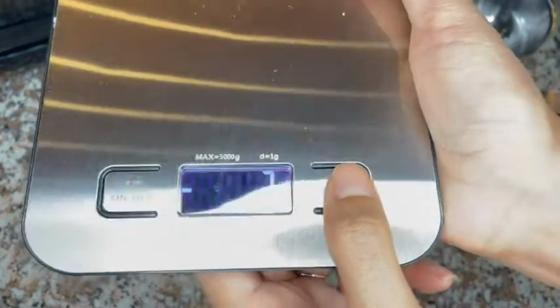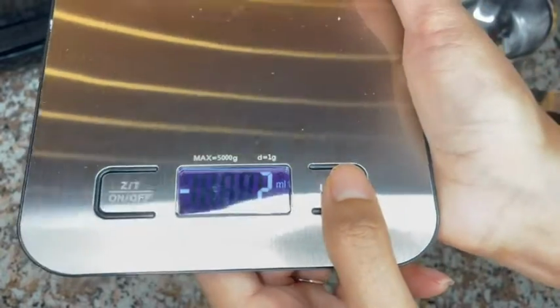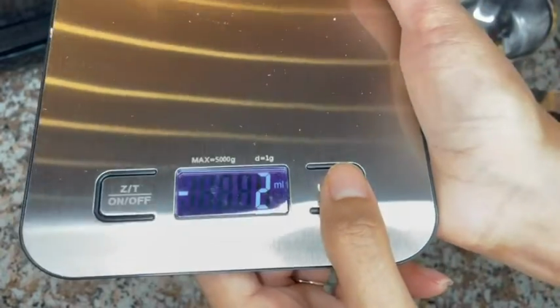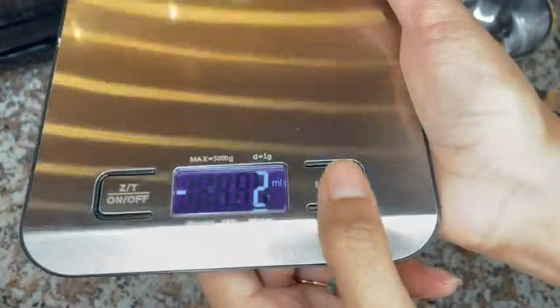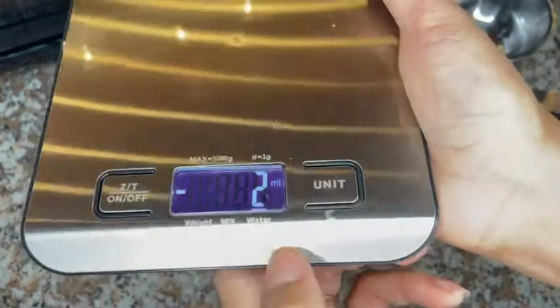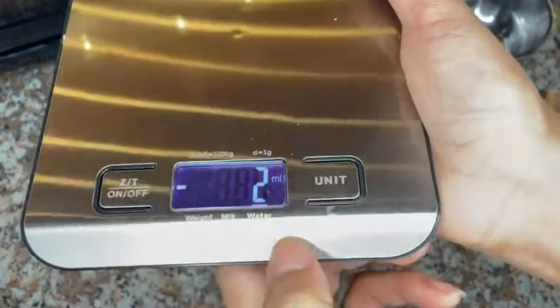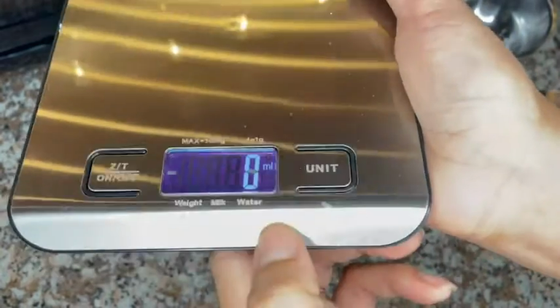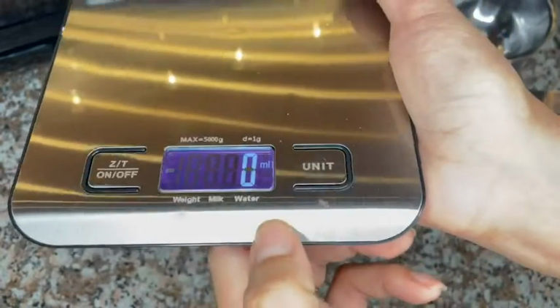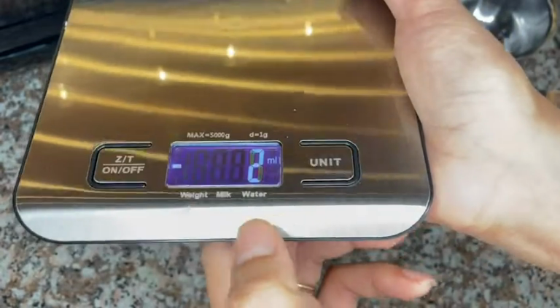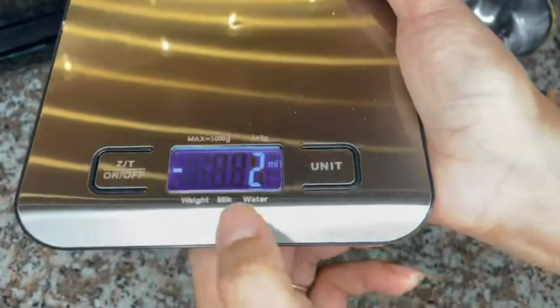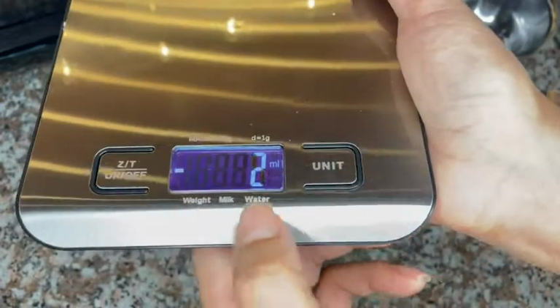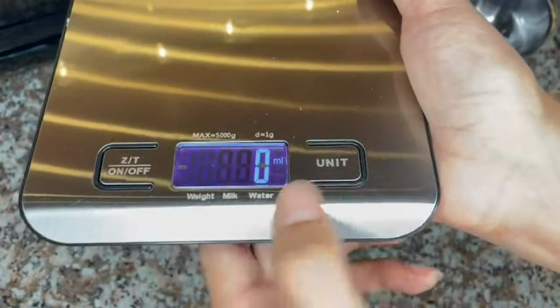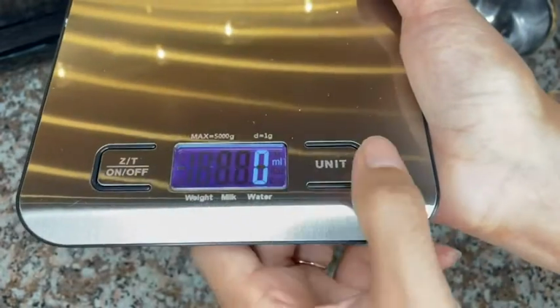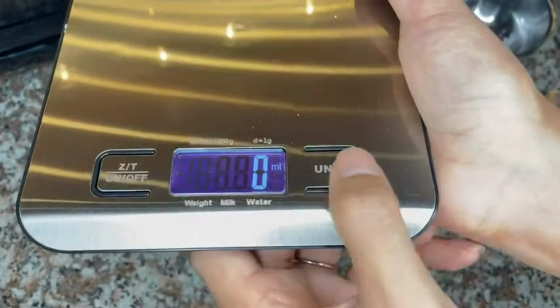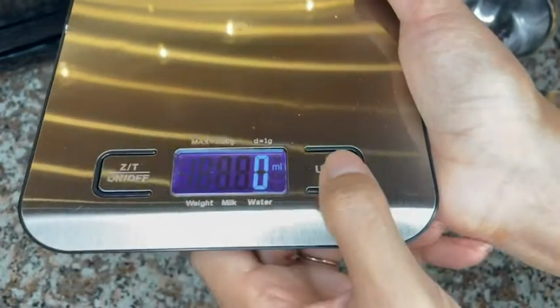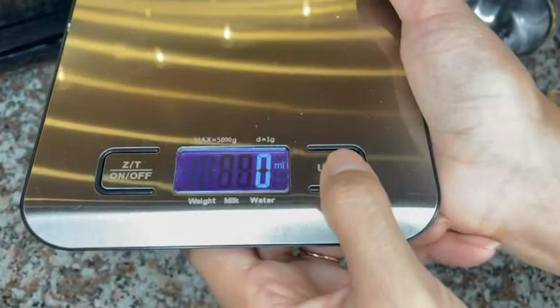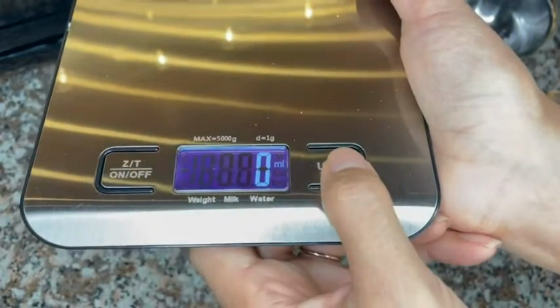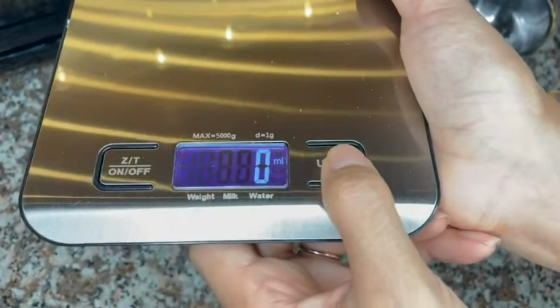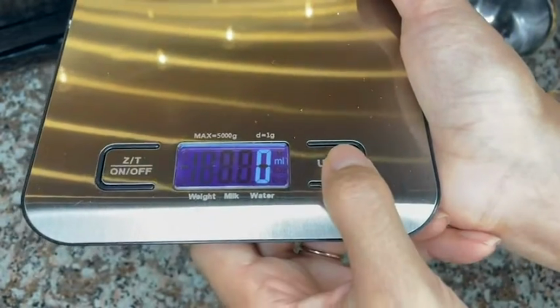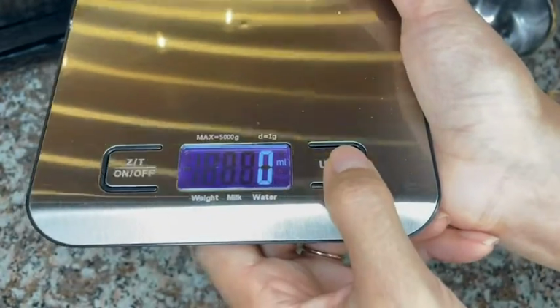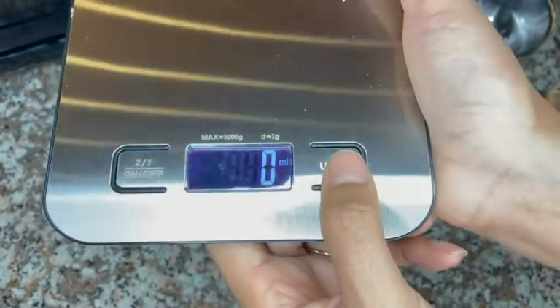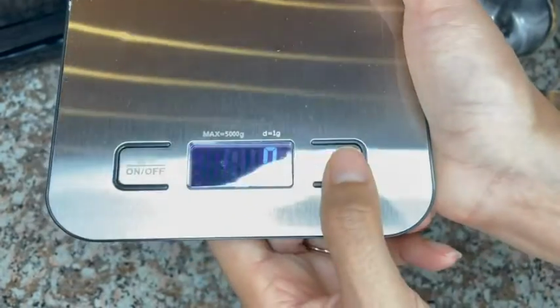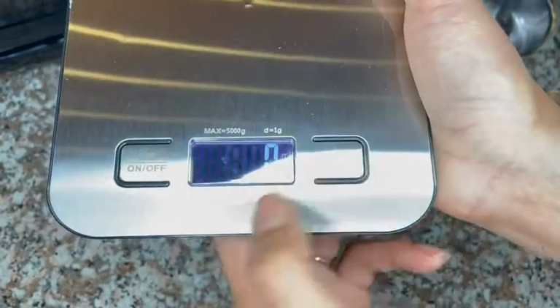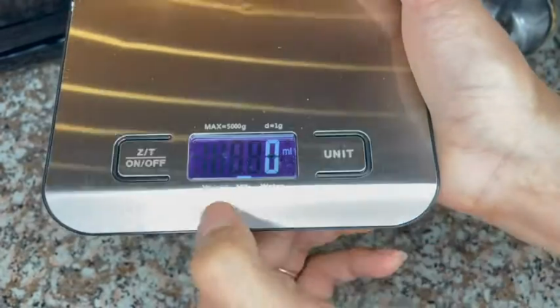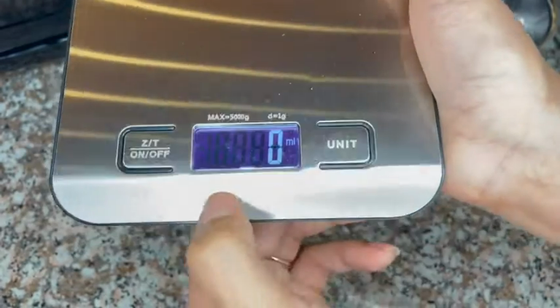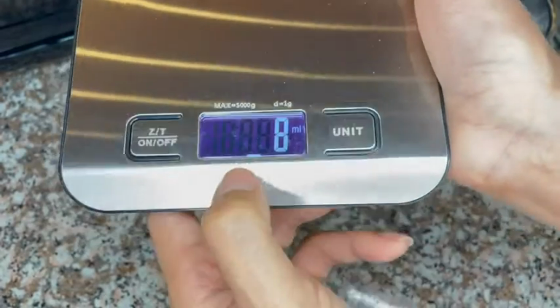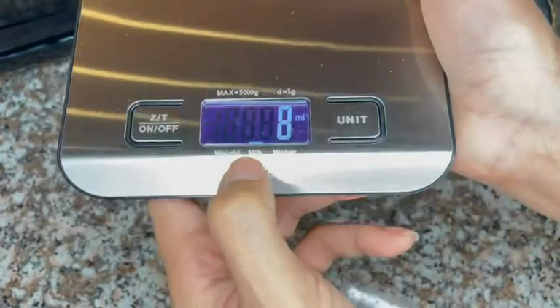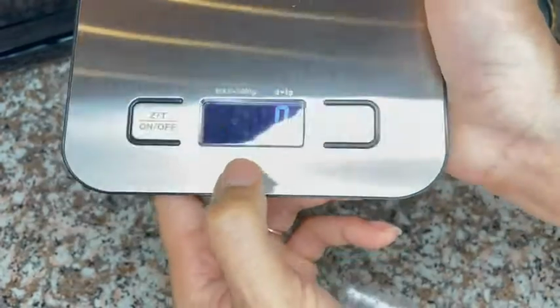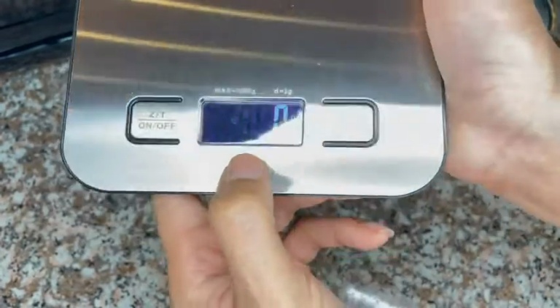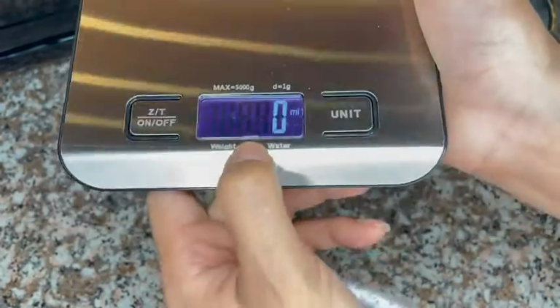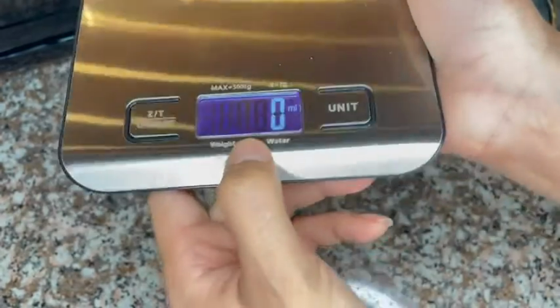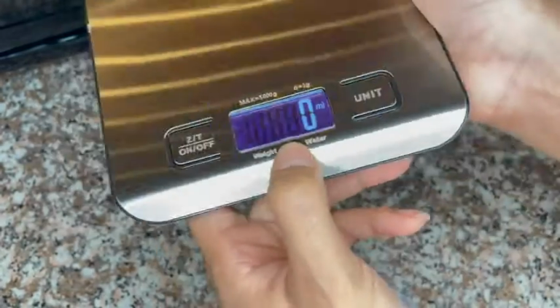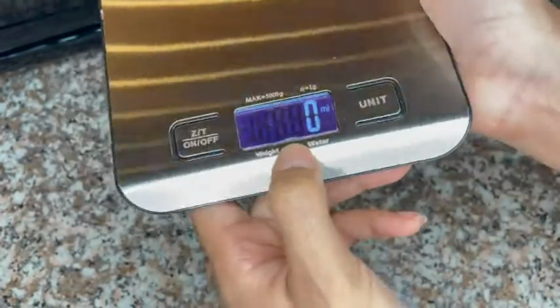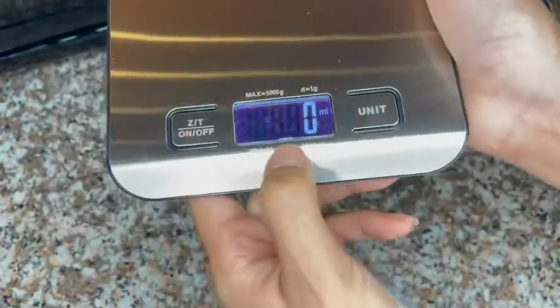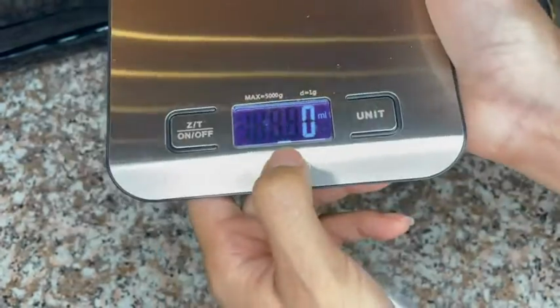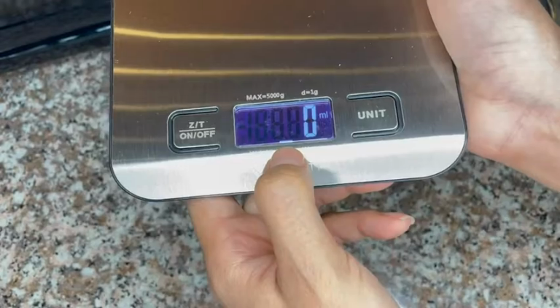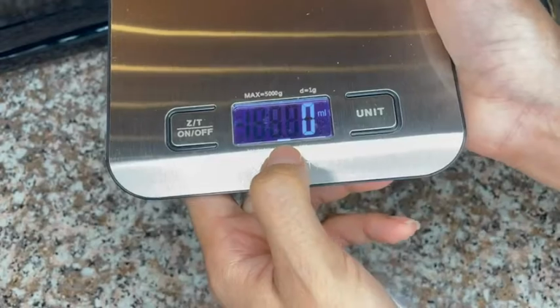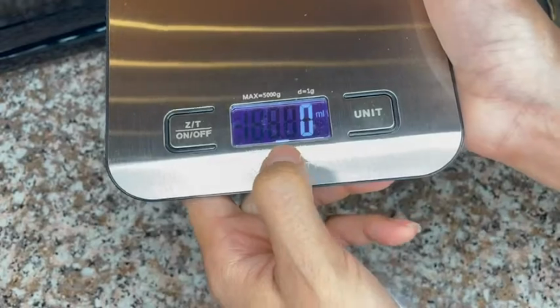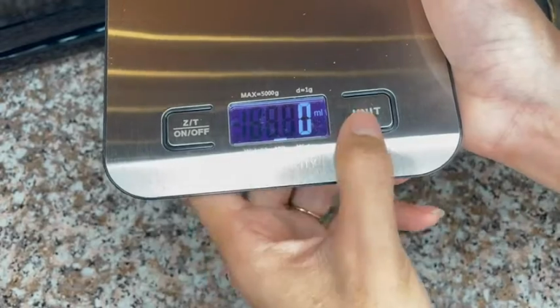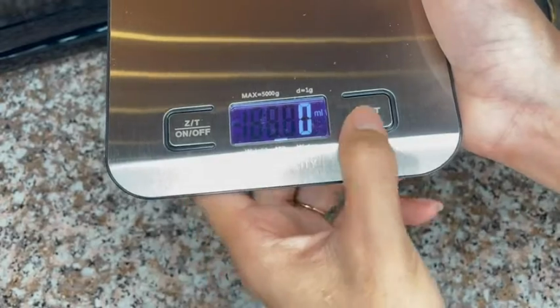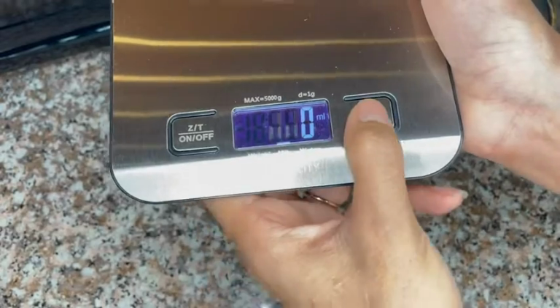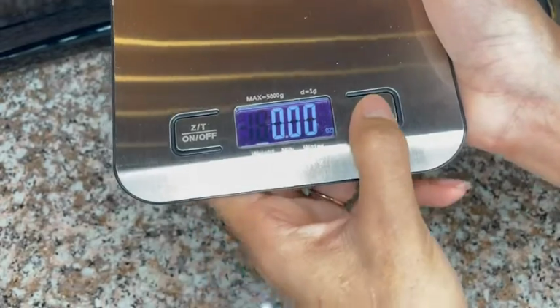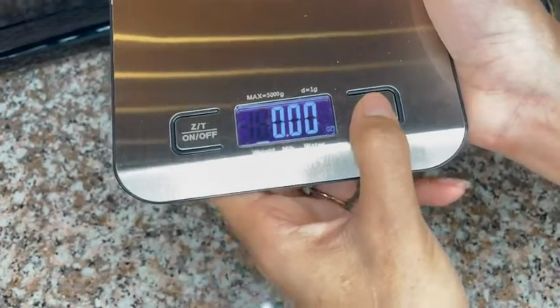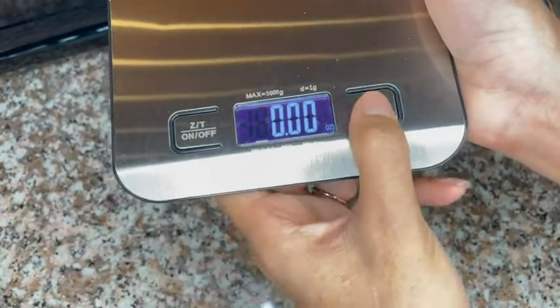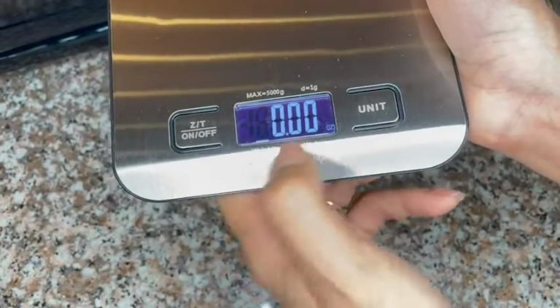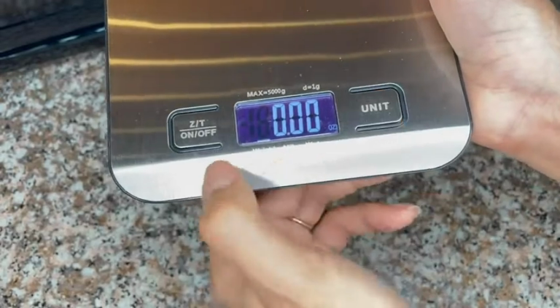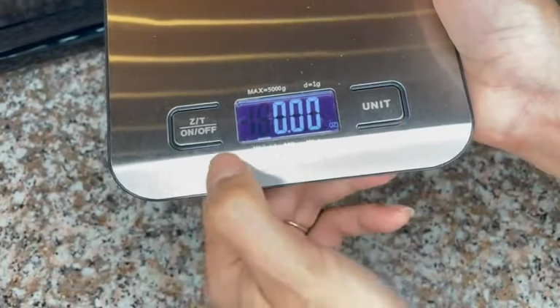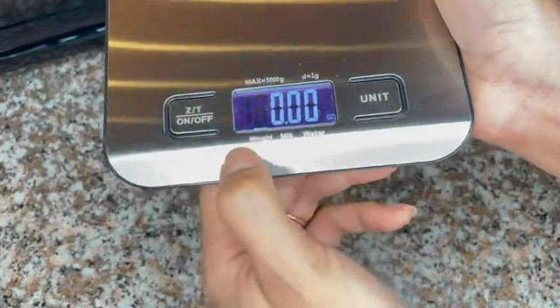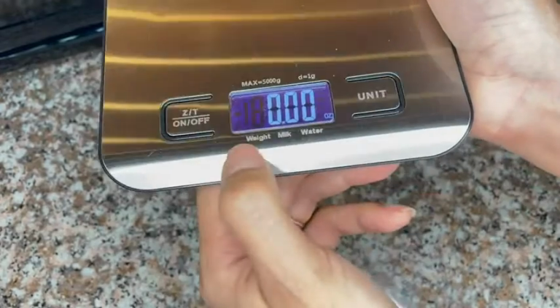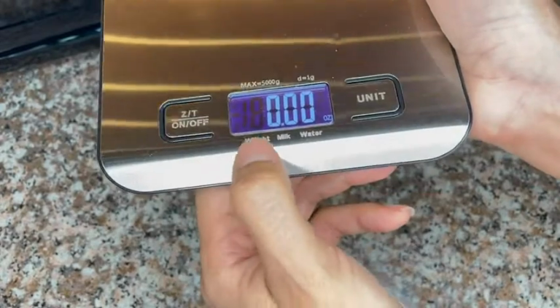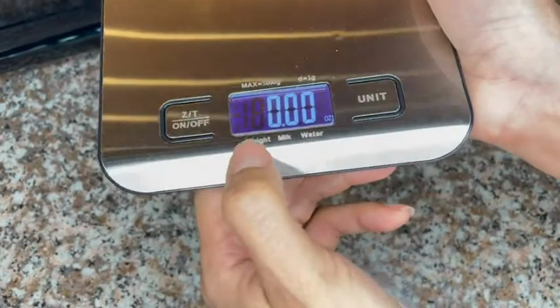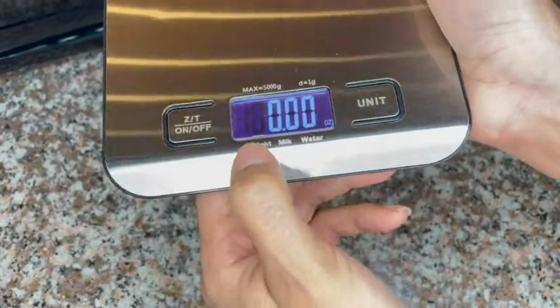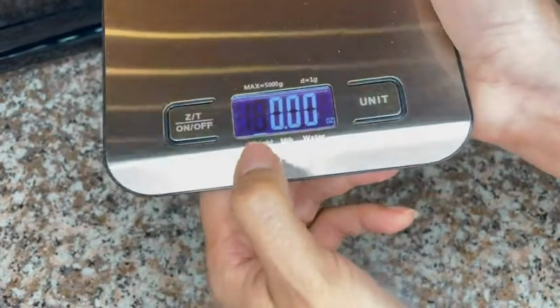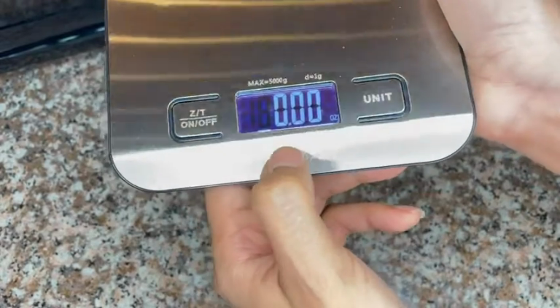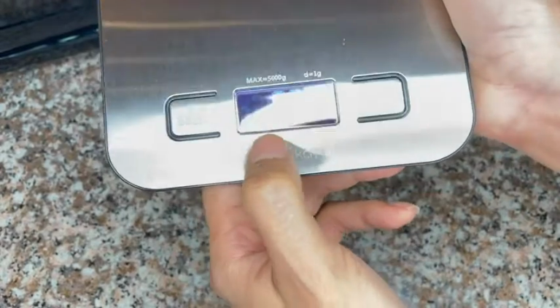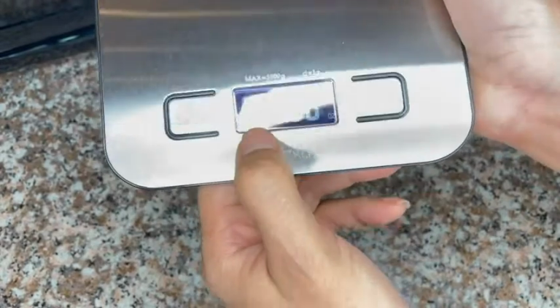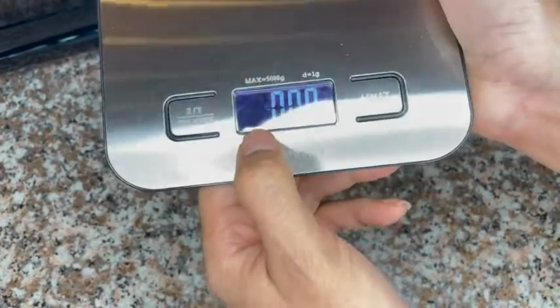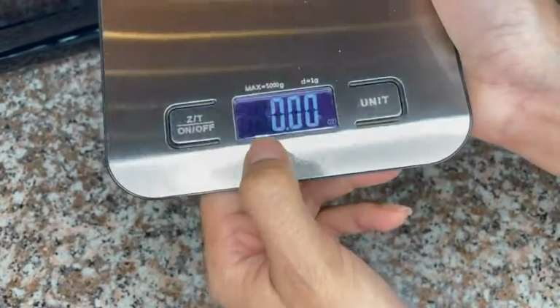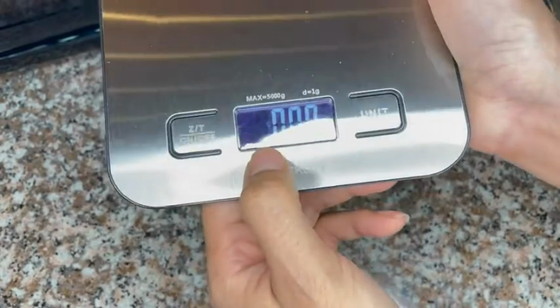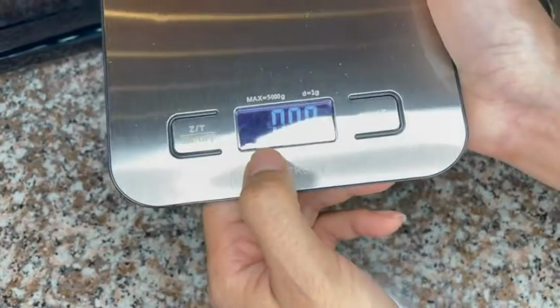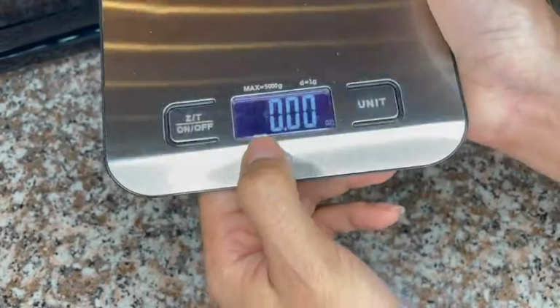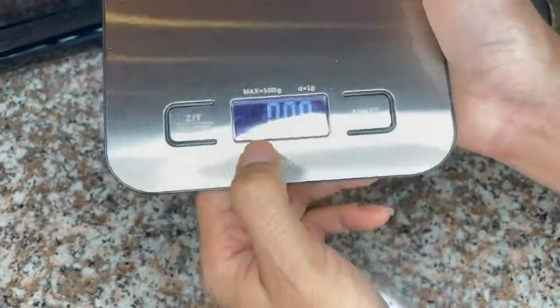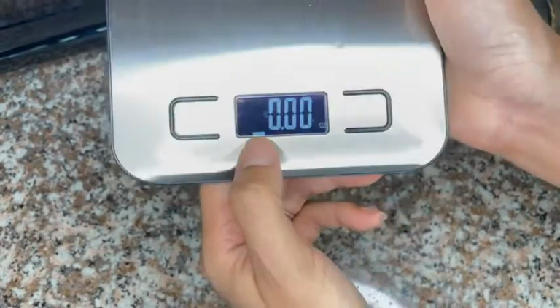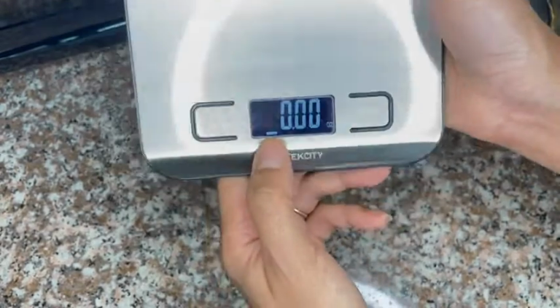I can actually use it to measure grams, millimeters, pounds, and fluid ounces. So that is really cool.